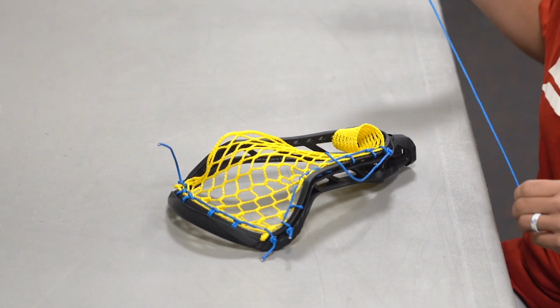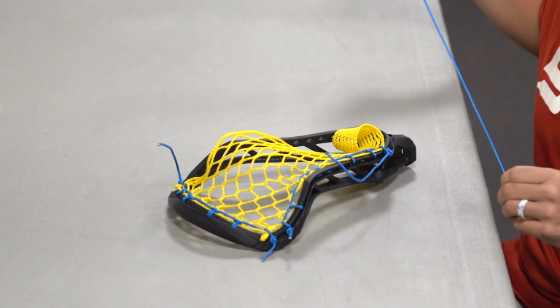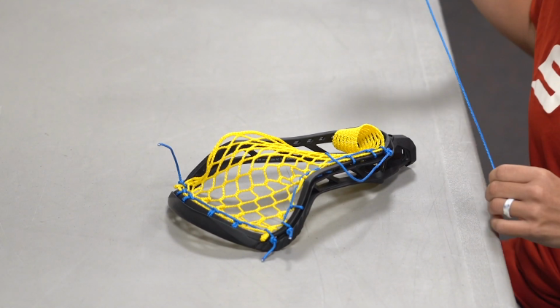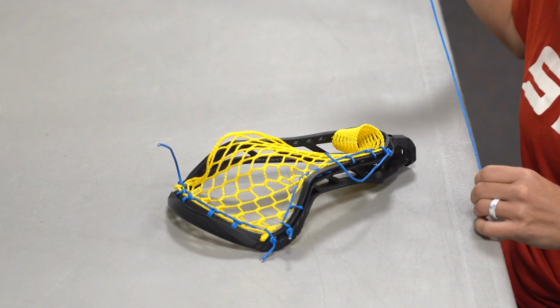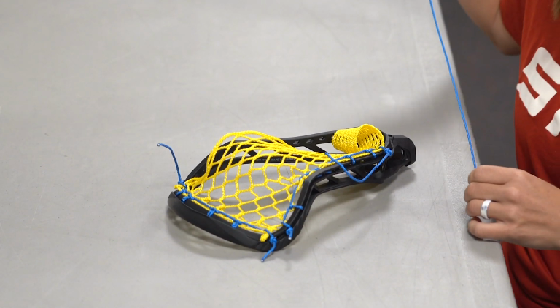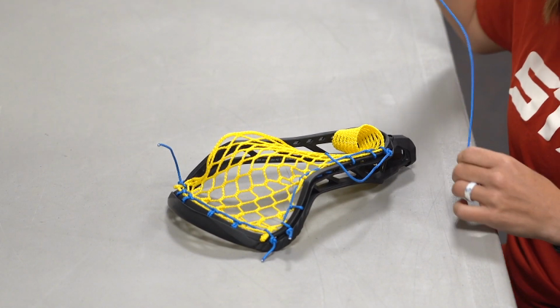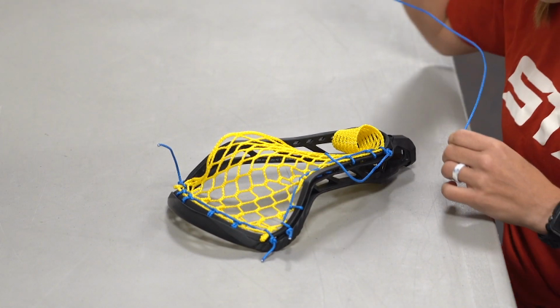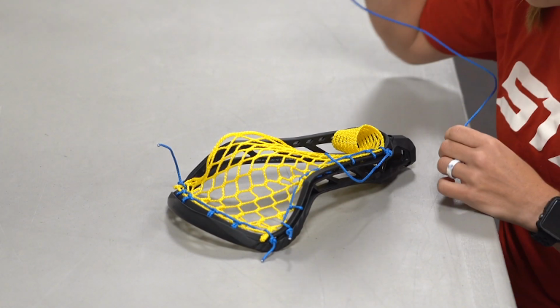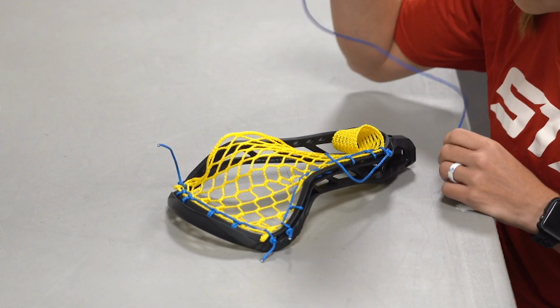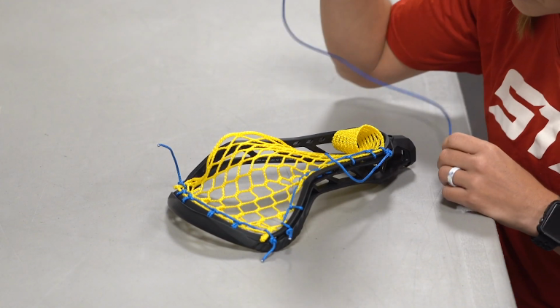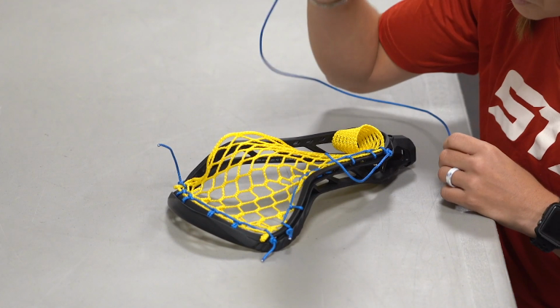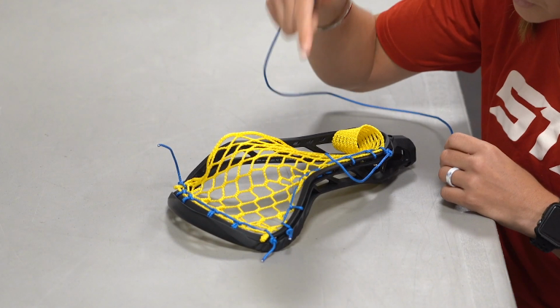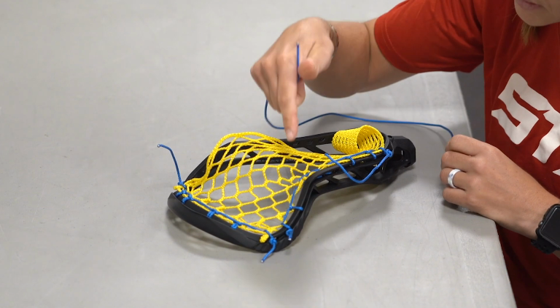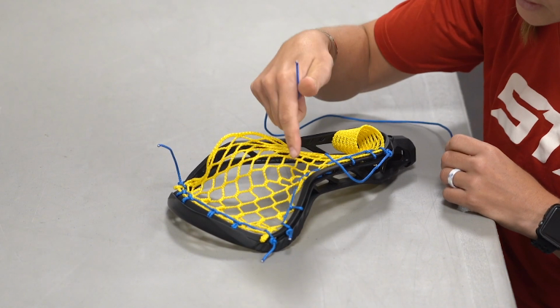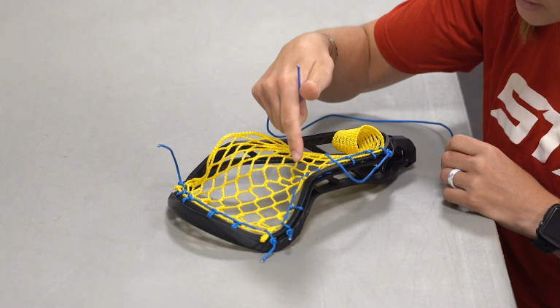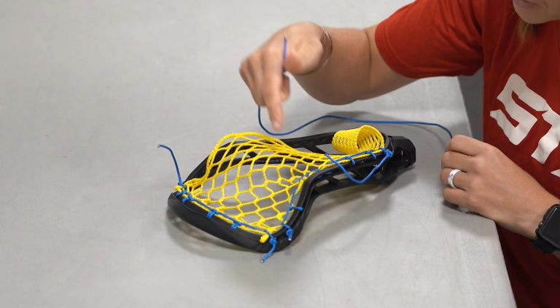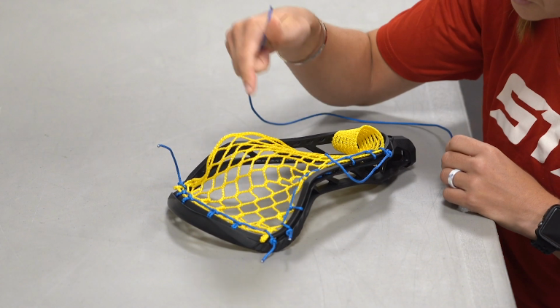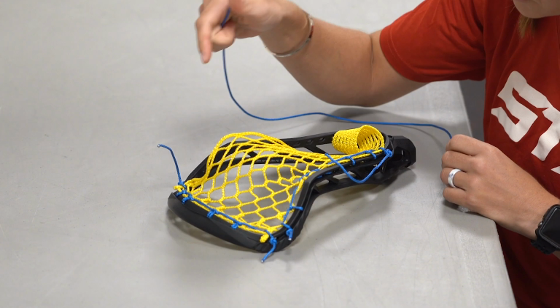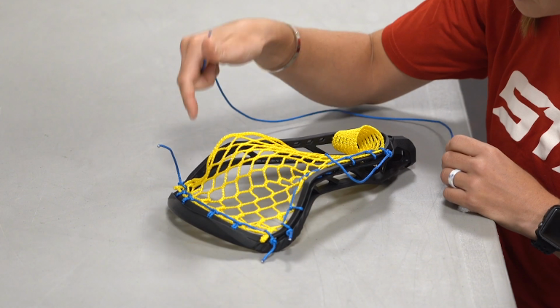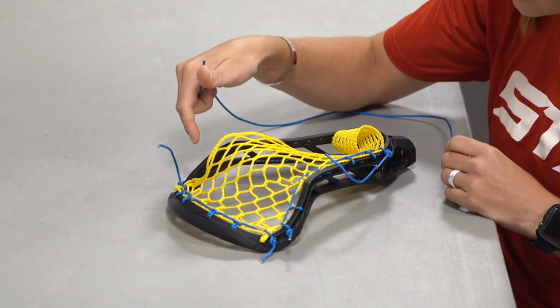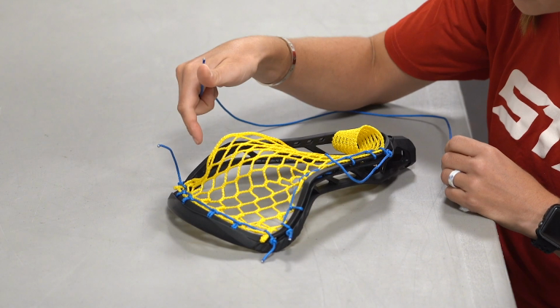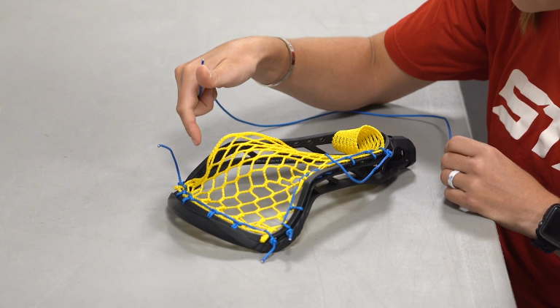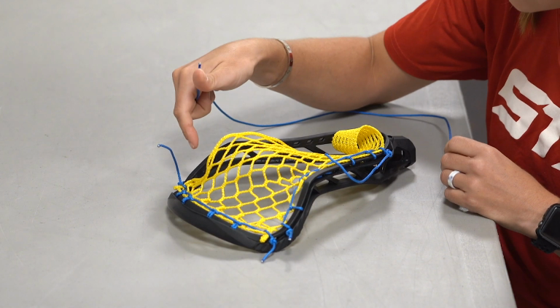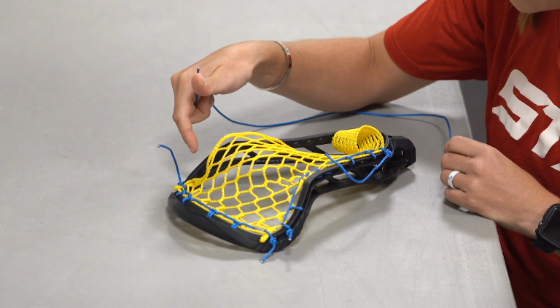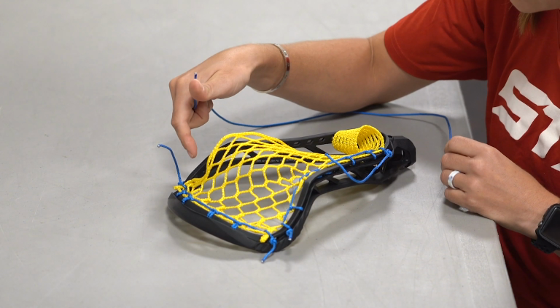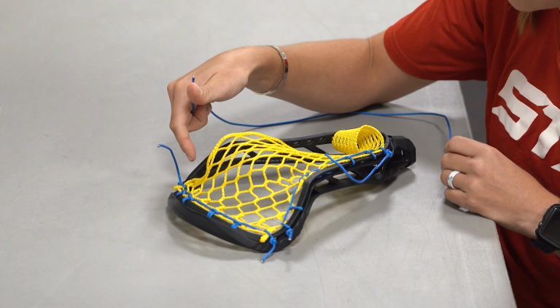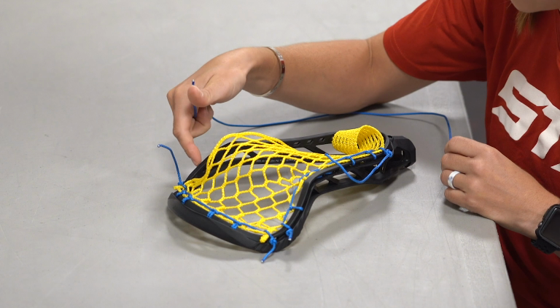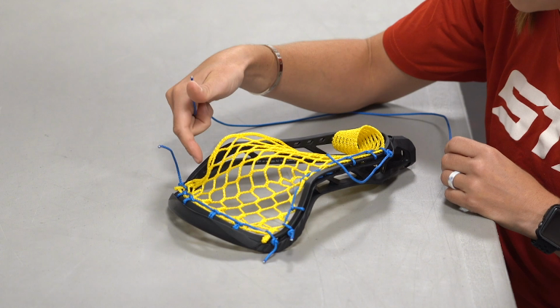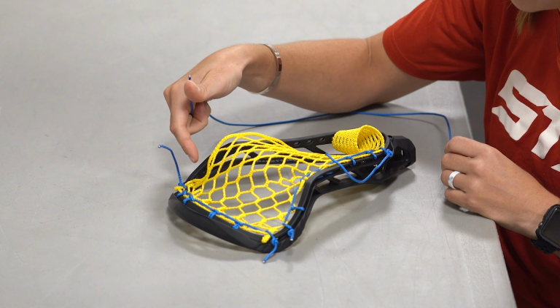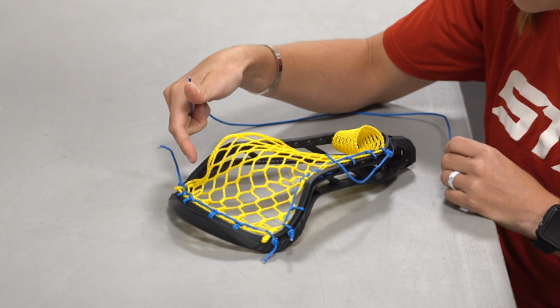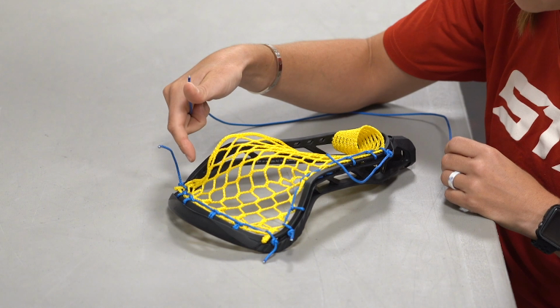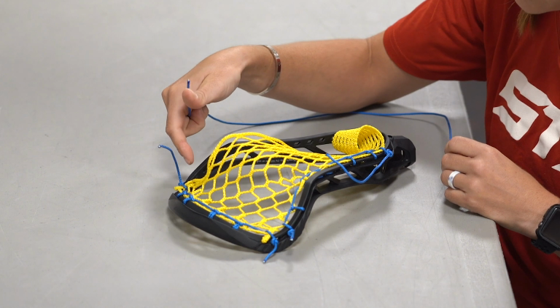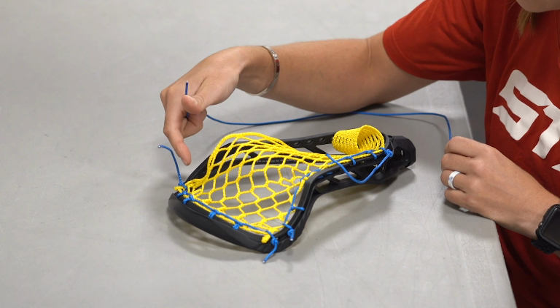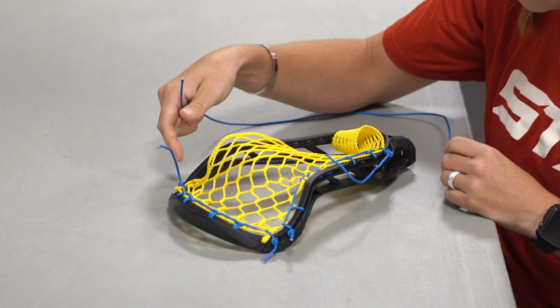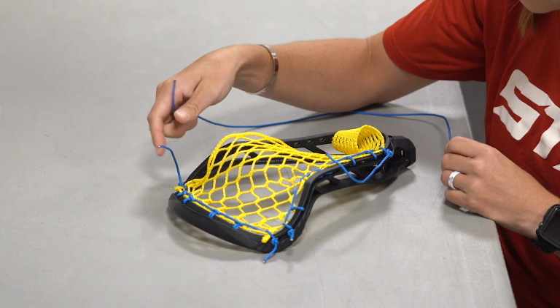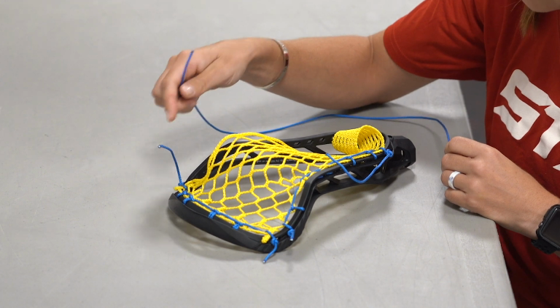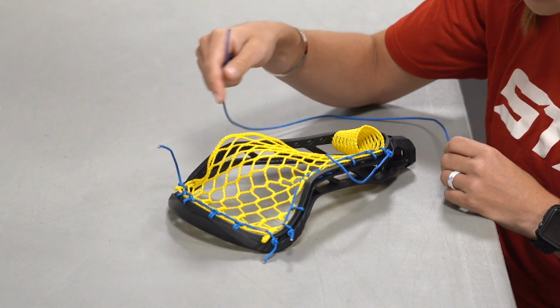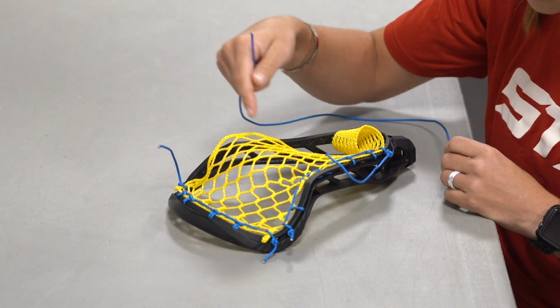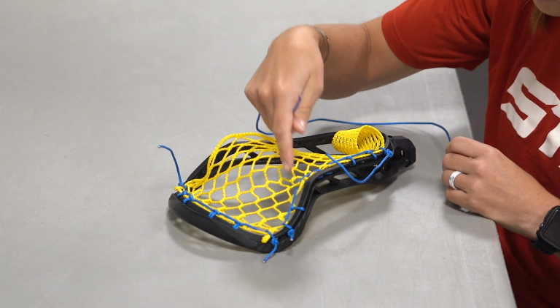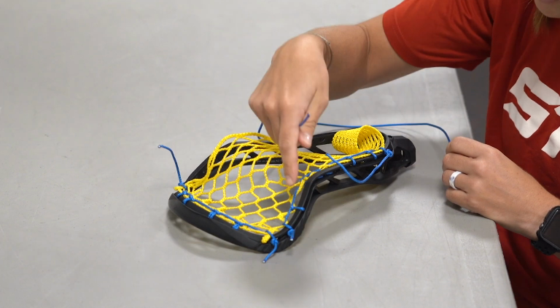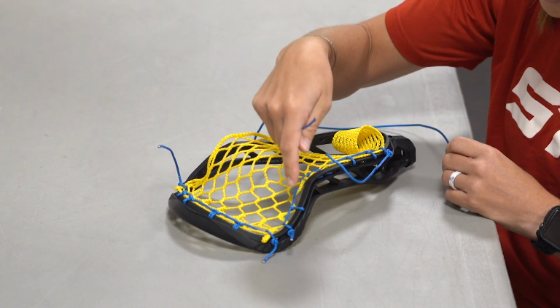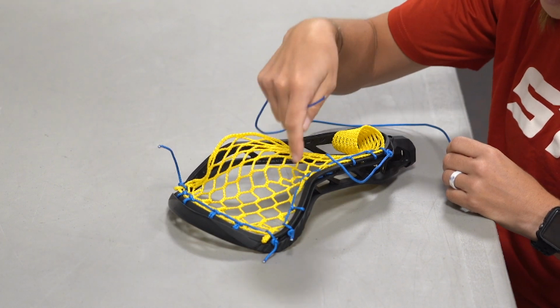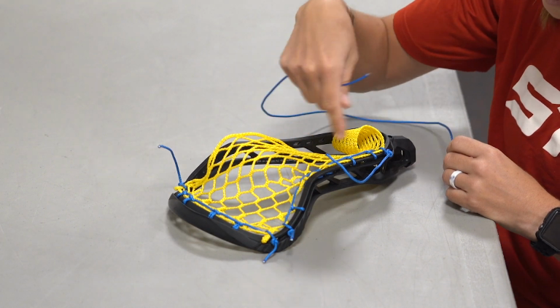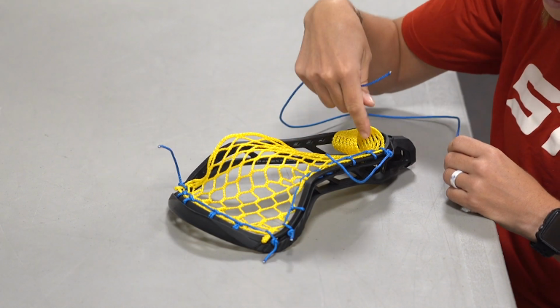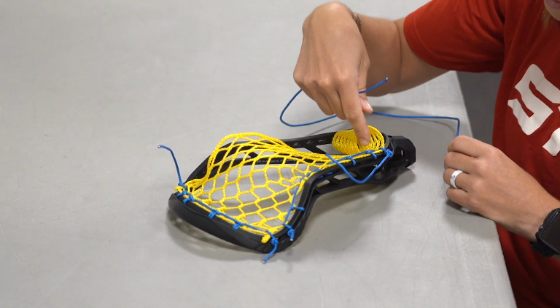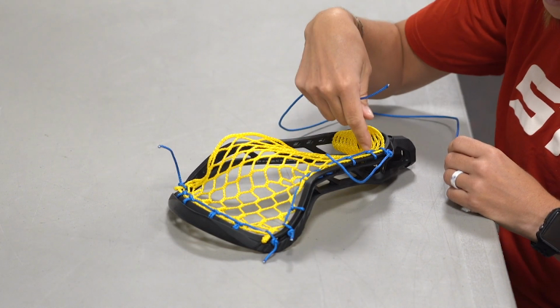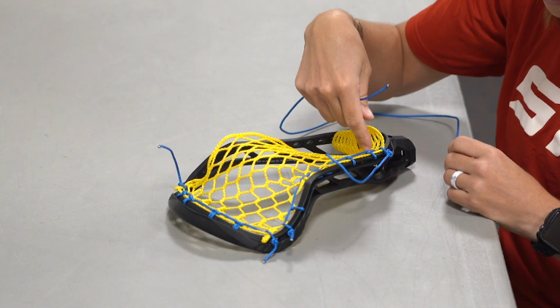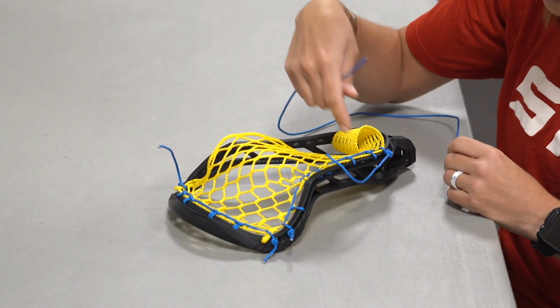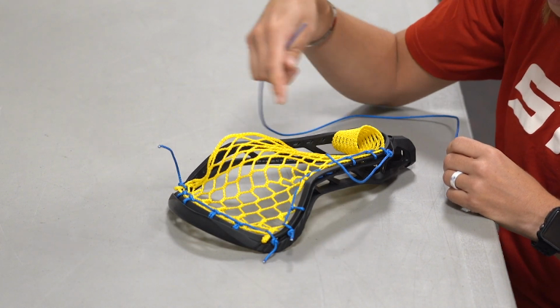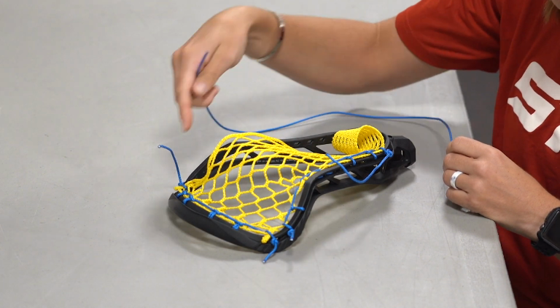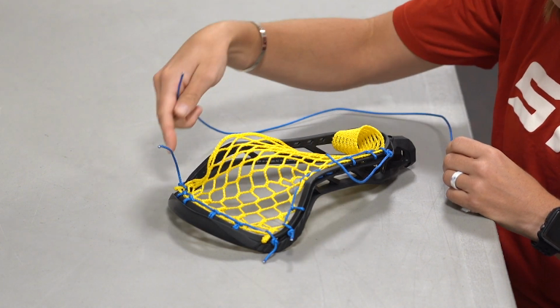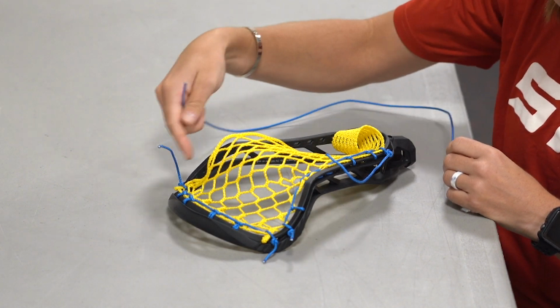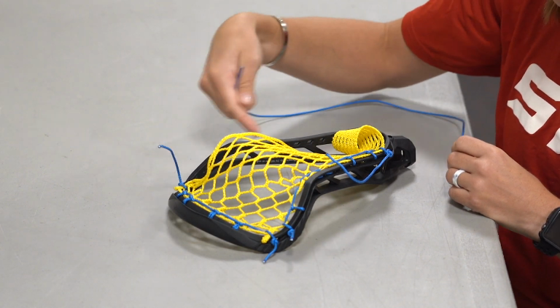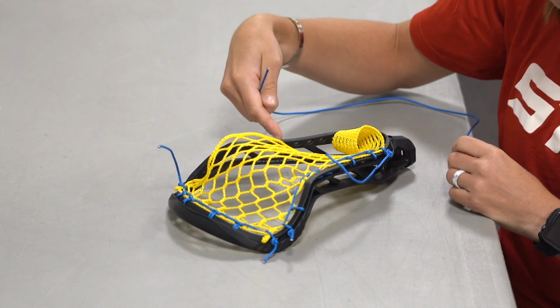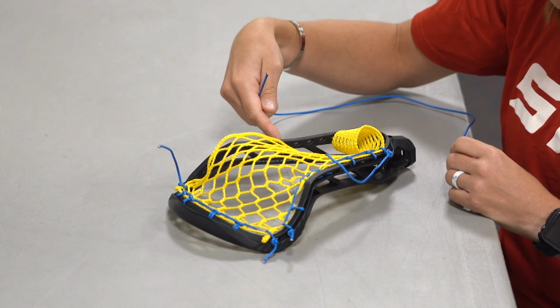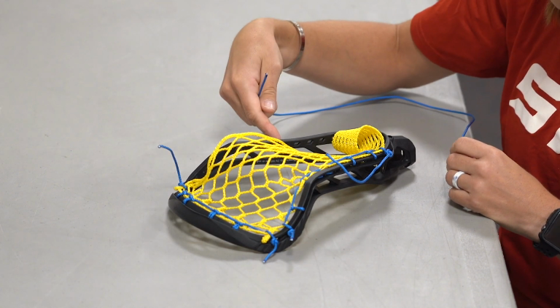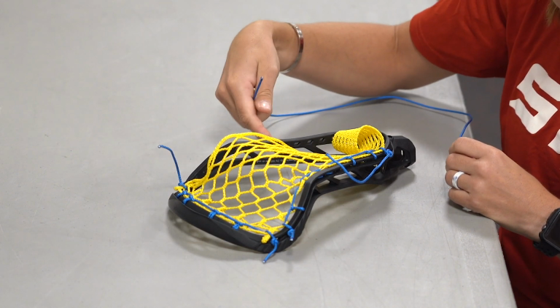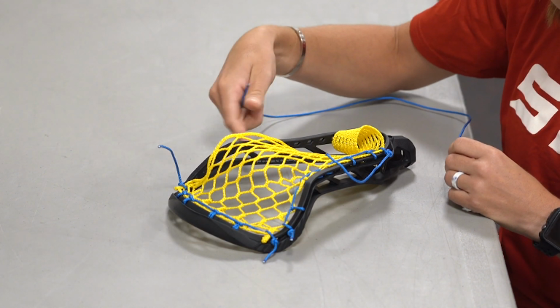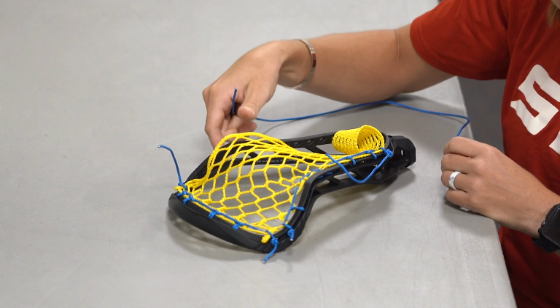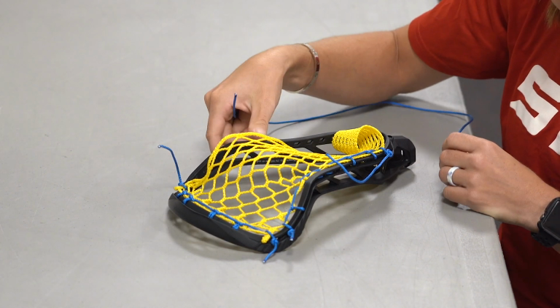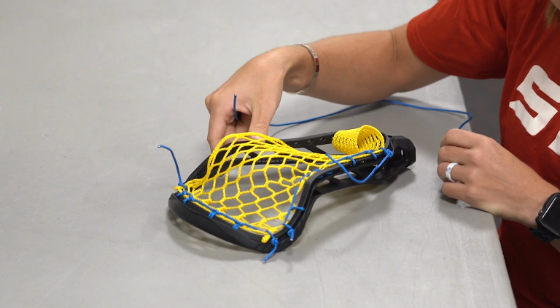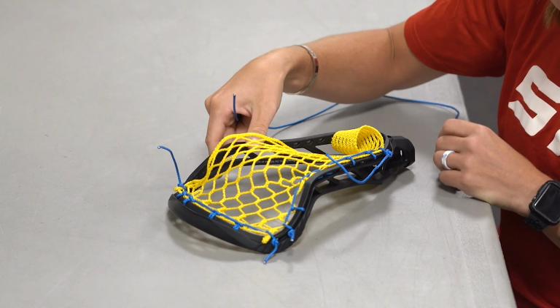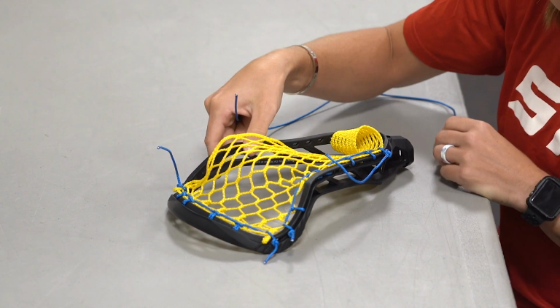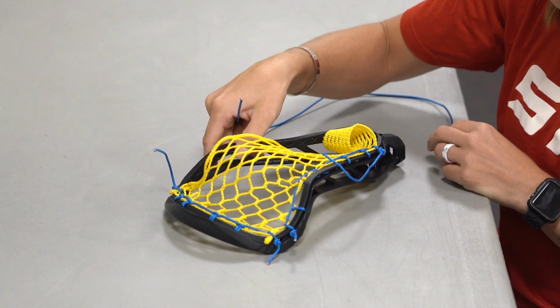Everything that you do to one side you have to do to the other side, so I'm going to go ahead and quickly repeat this exact same pattern on the opposite side of the head.